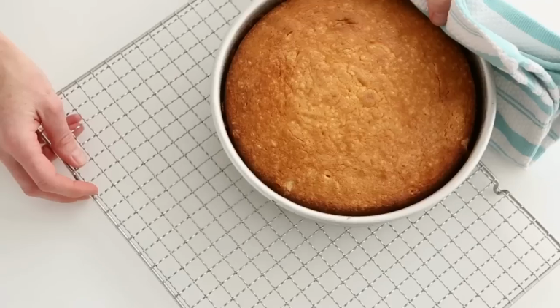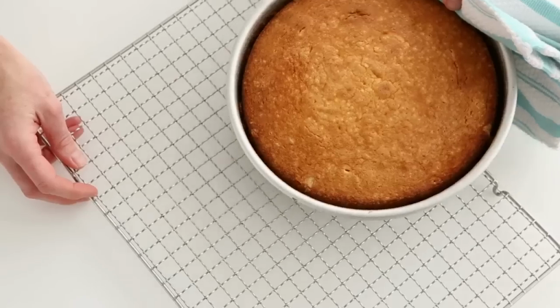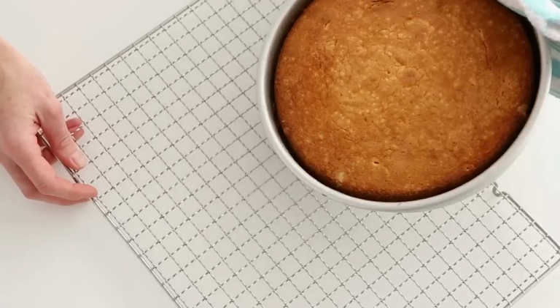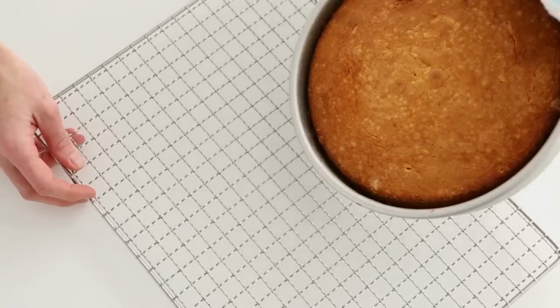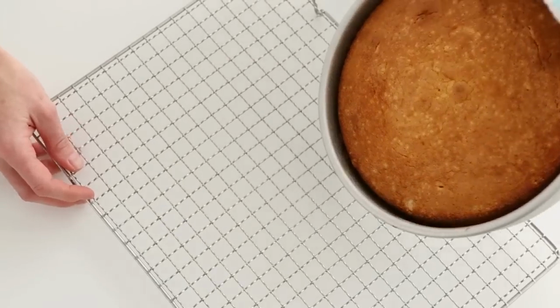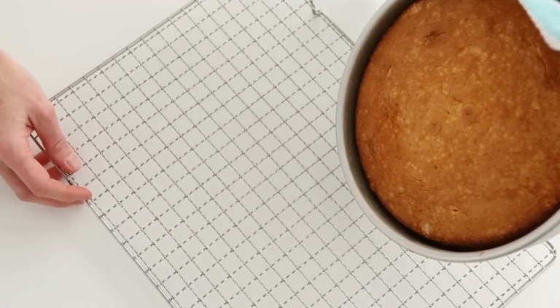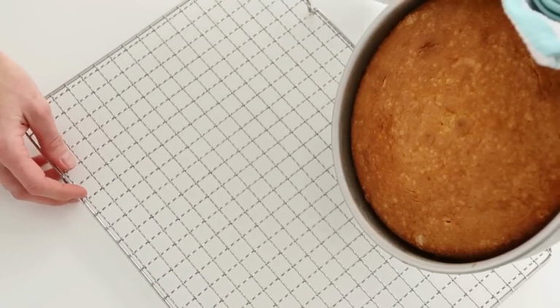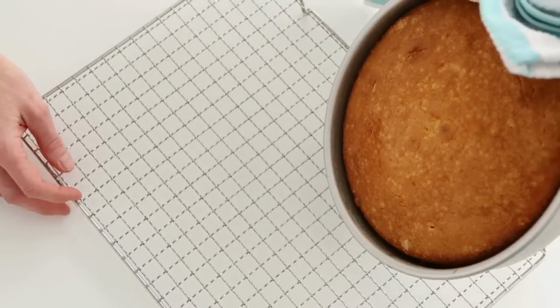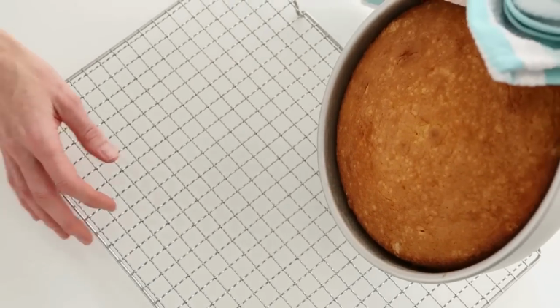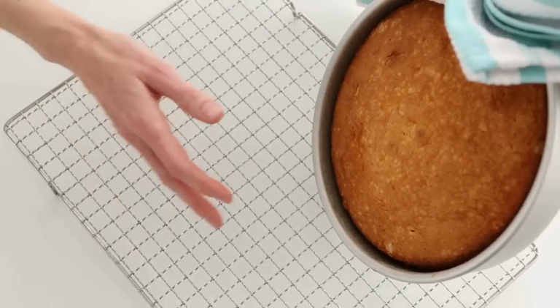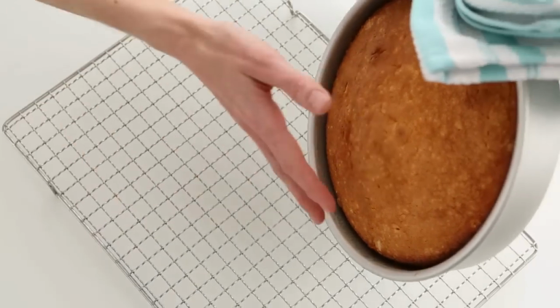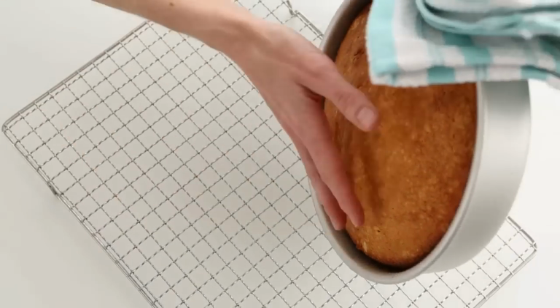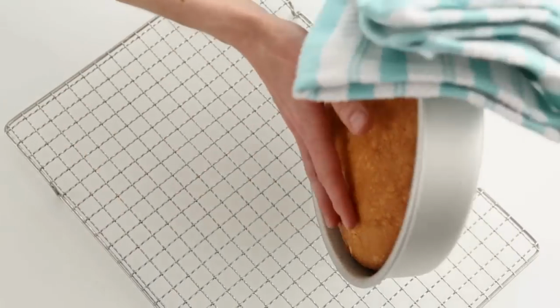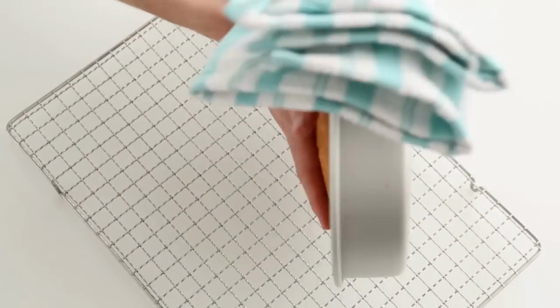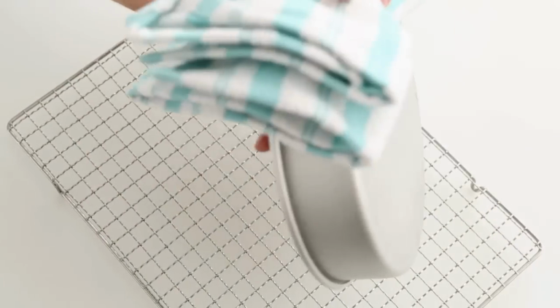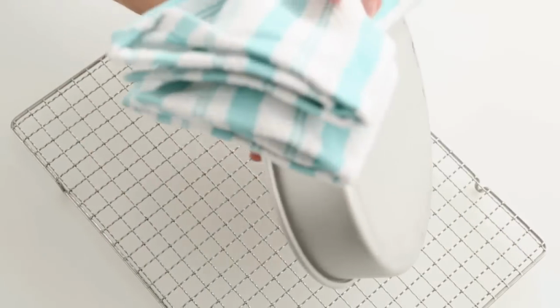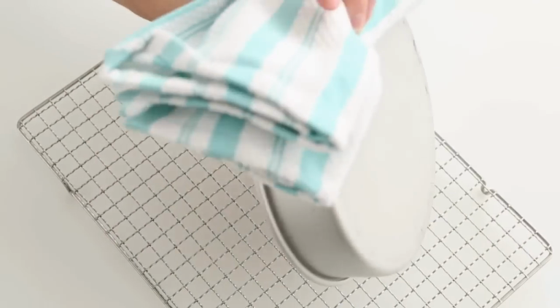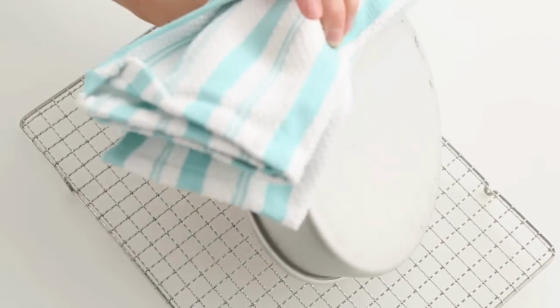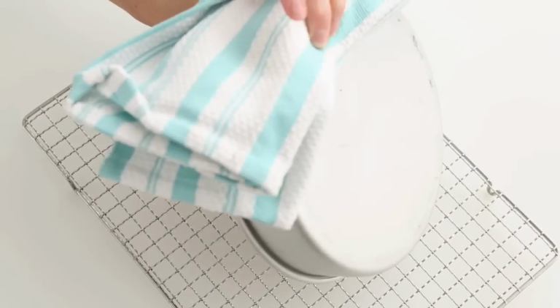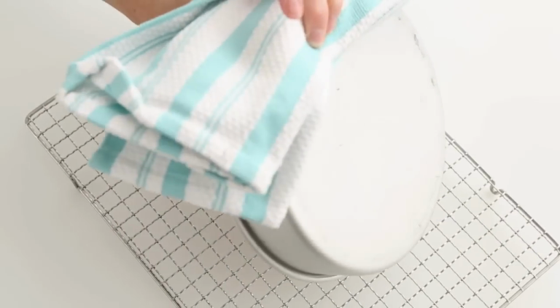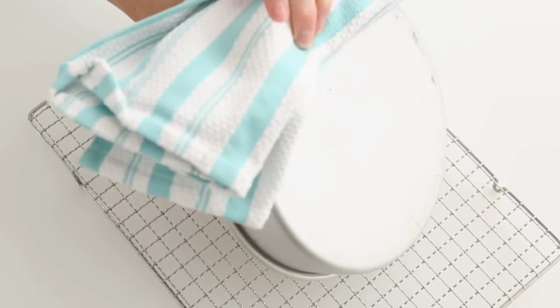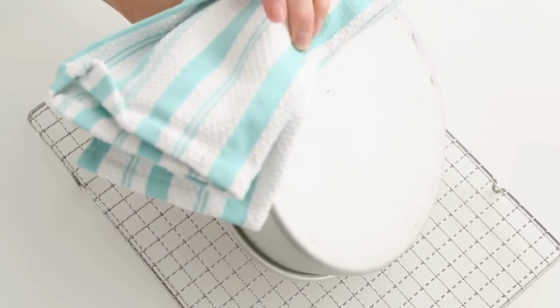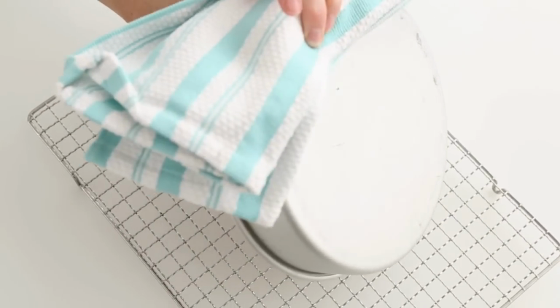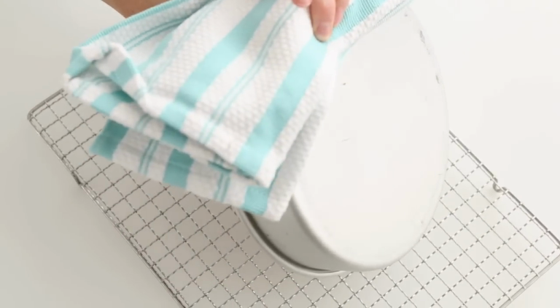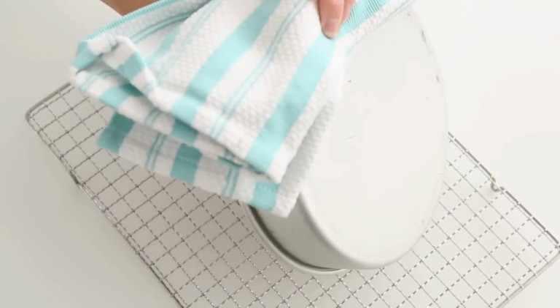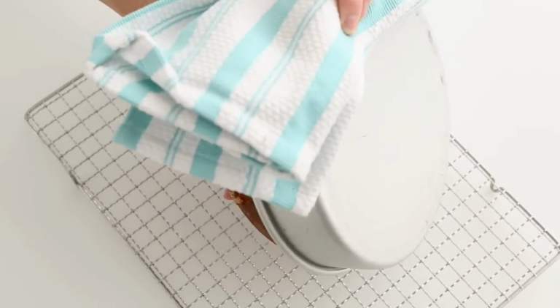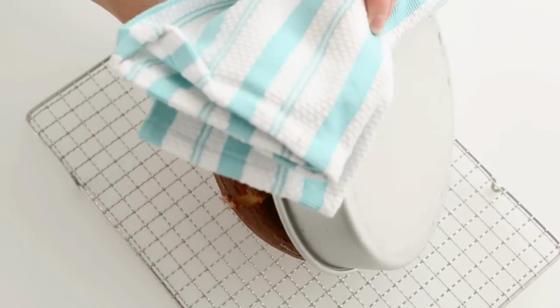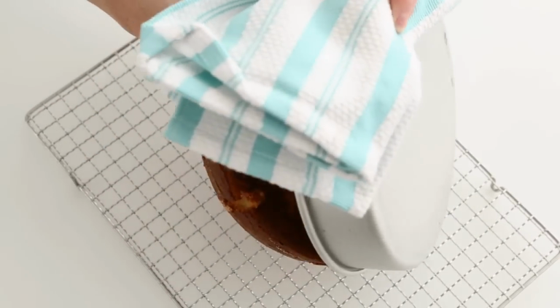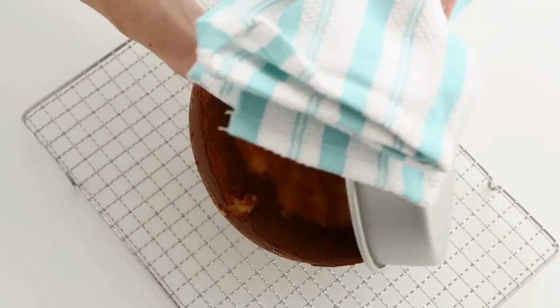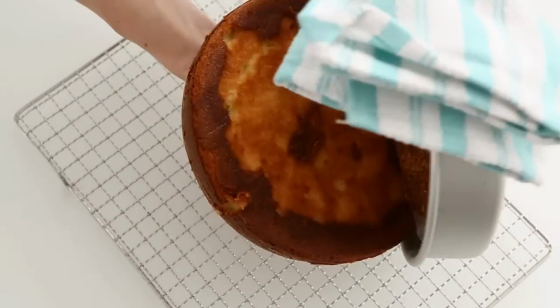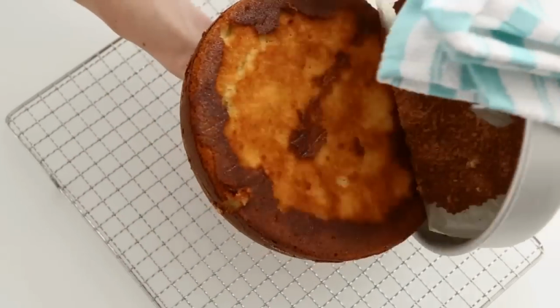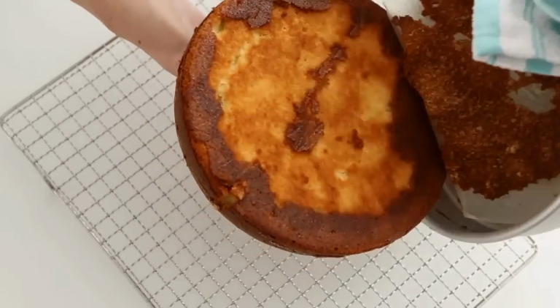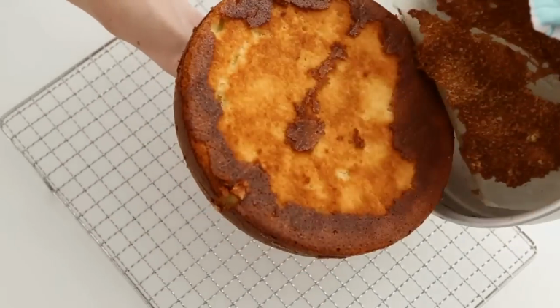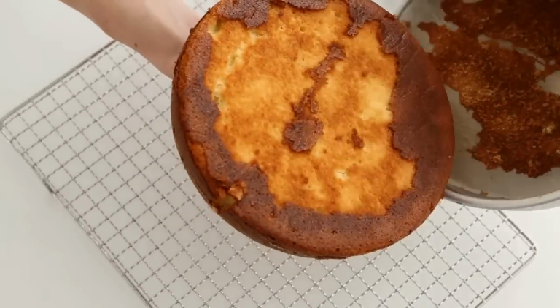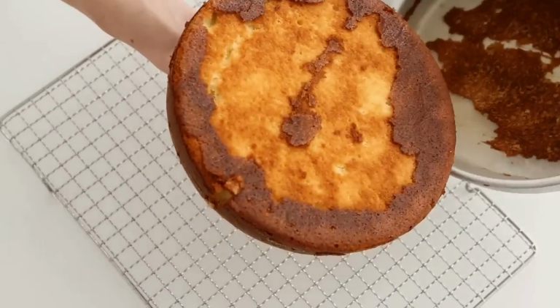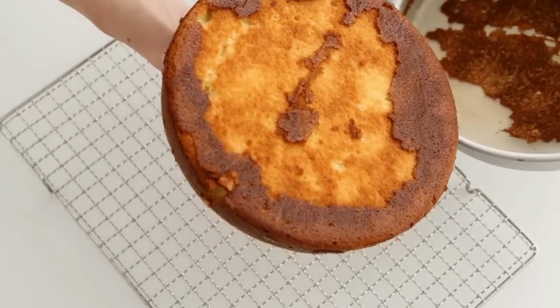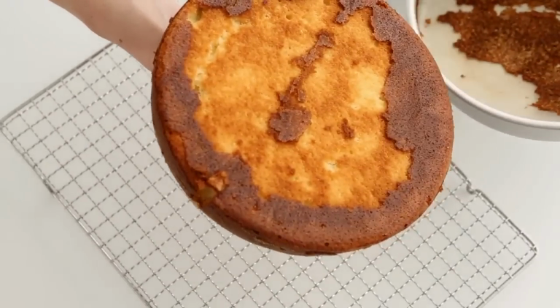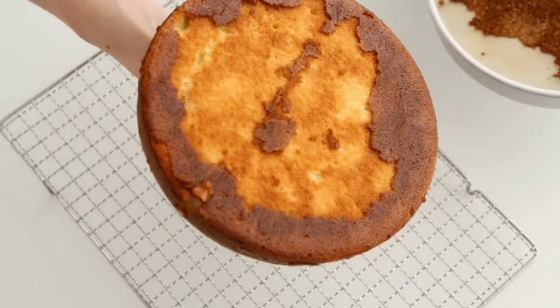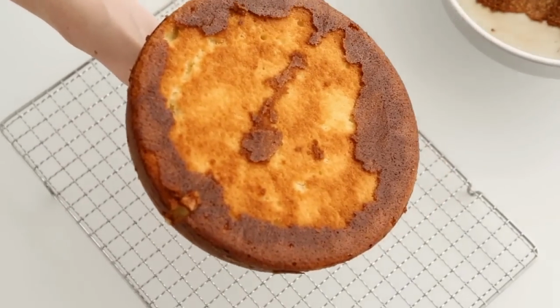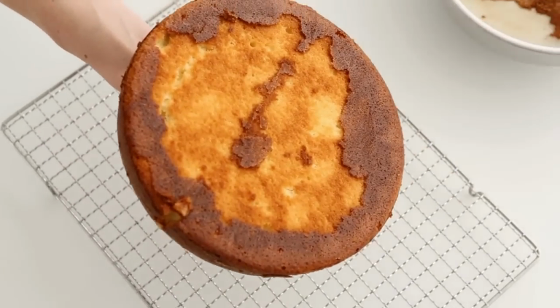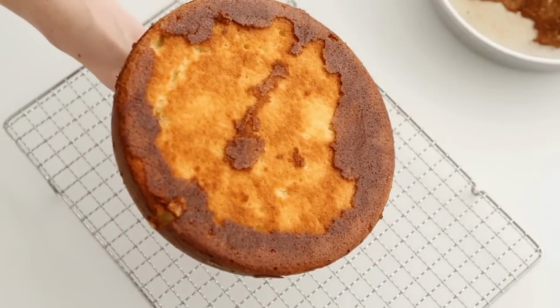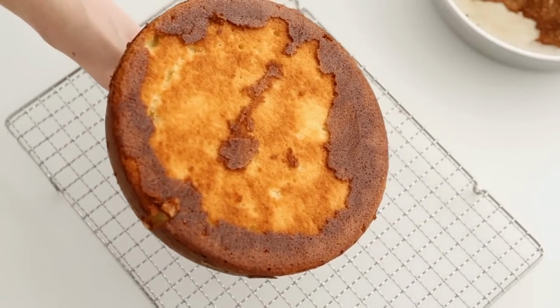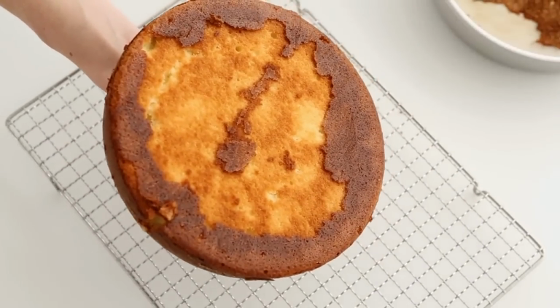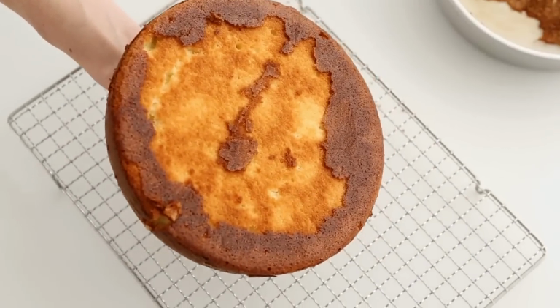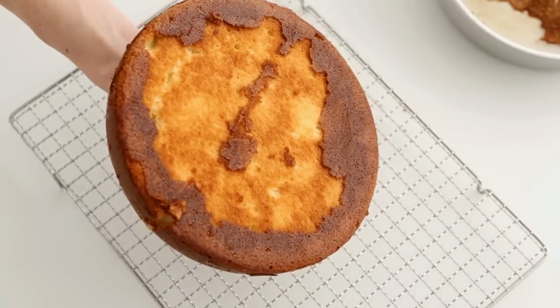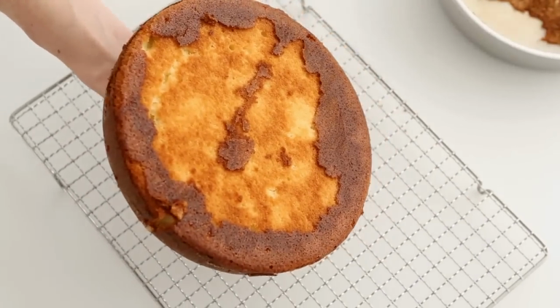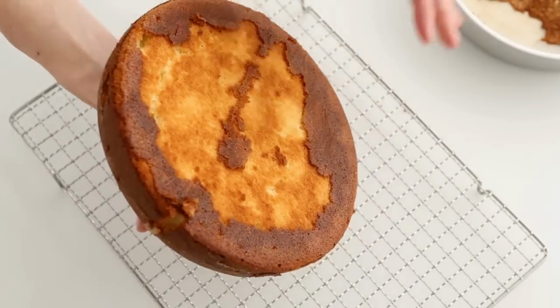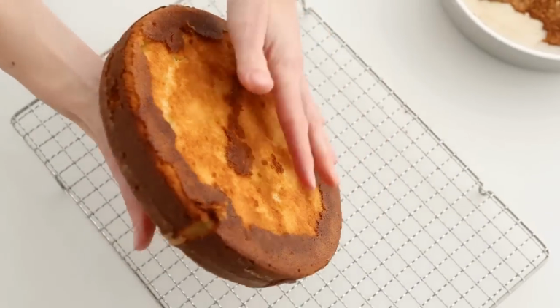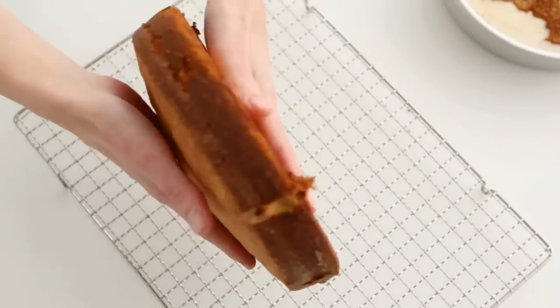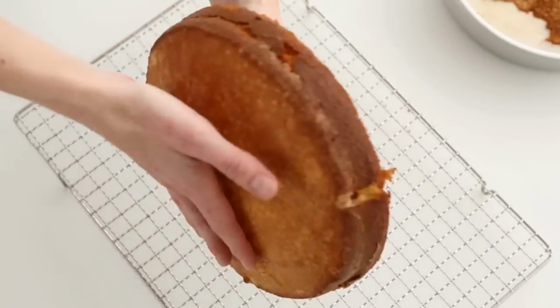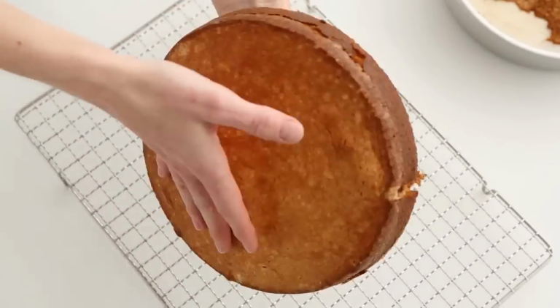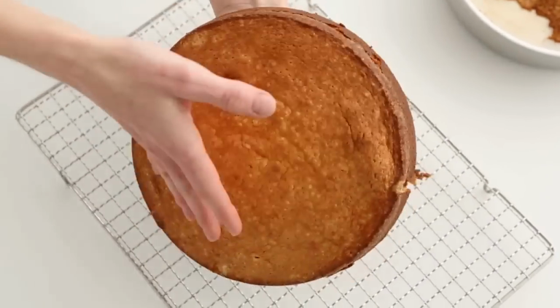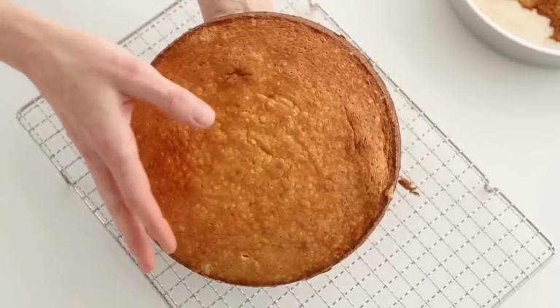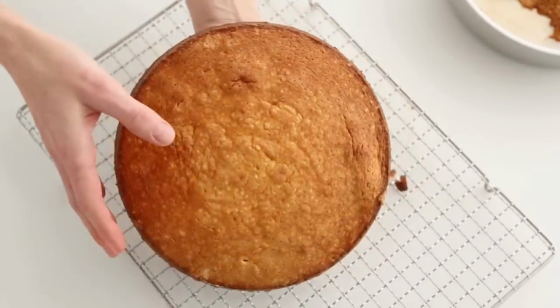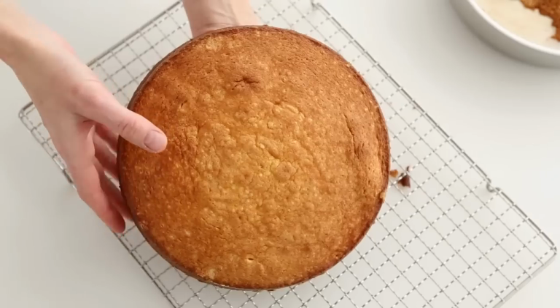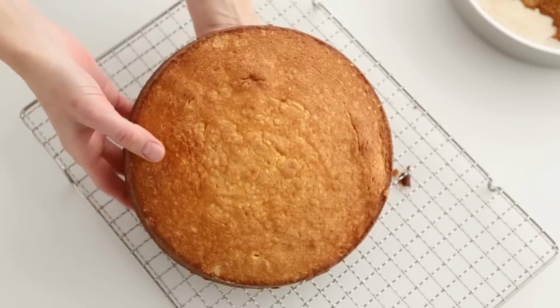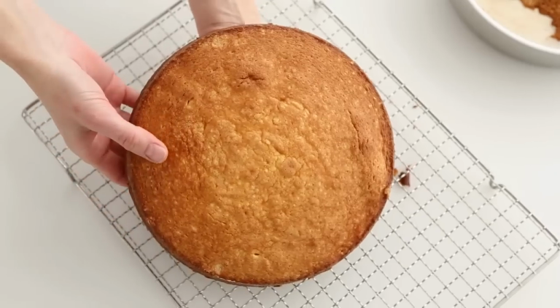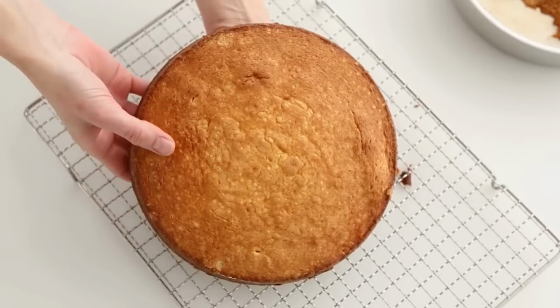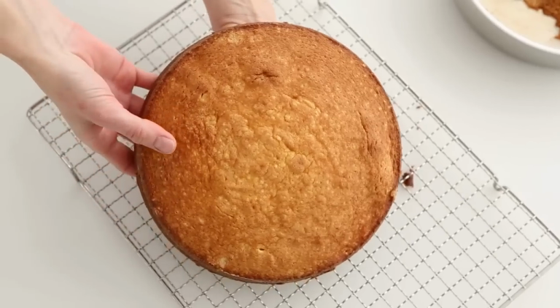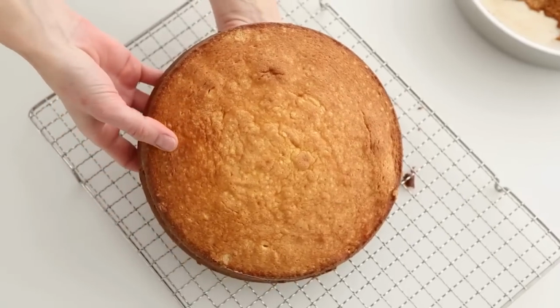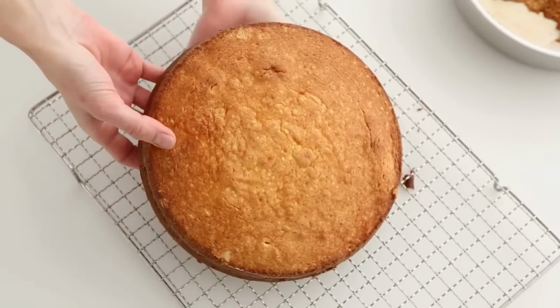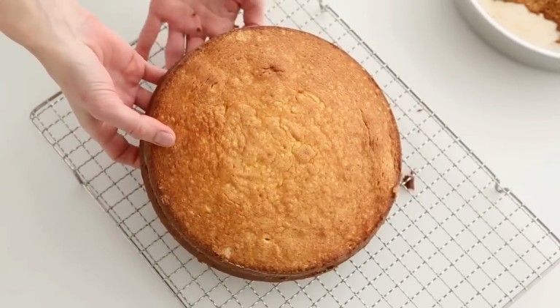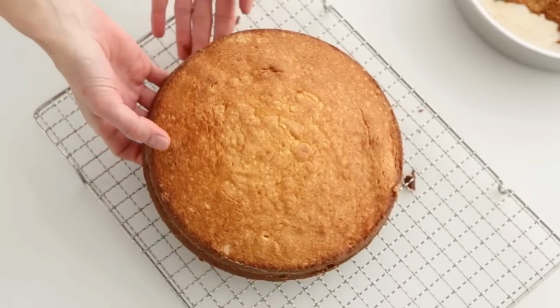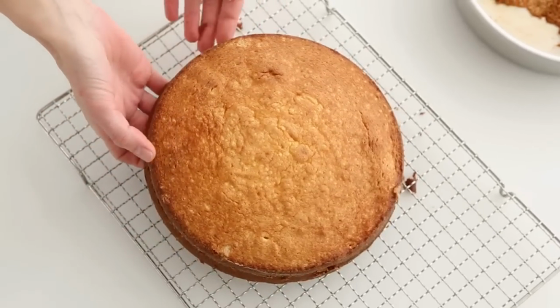Let your cakes cool for 15 minutes in the pan on a wire rack before unmolding. They are less likely to crack.